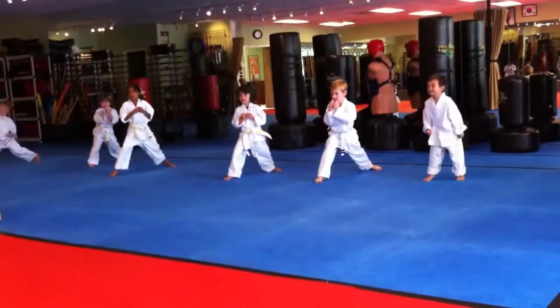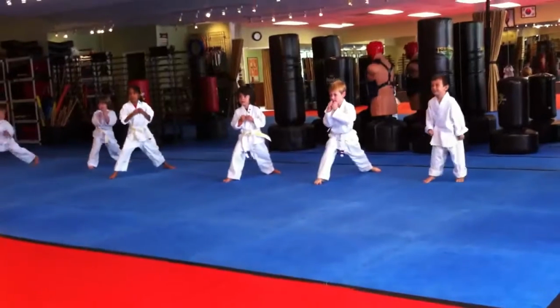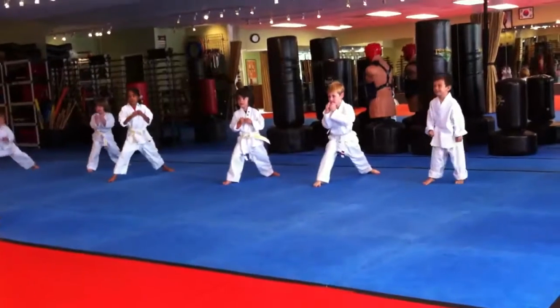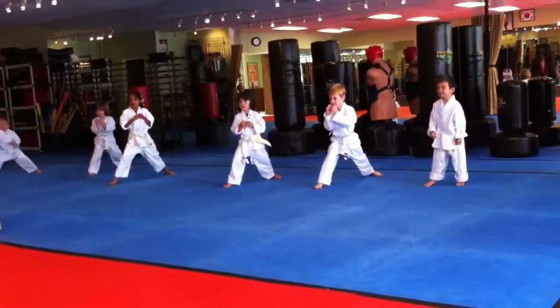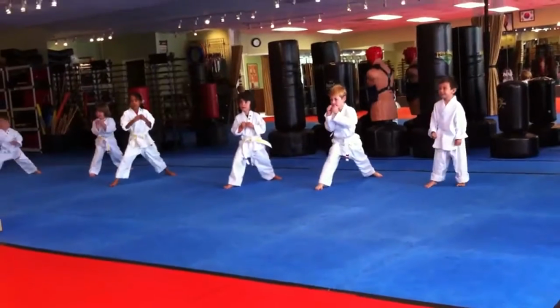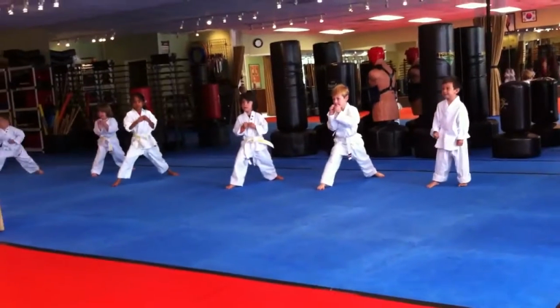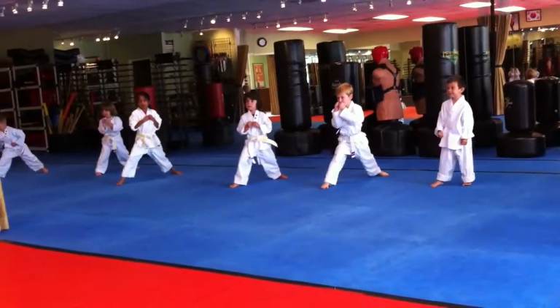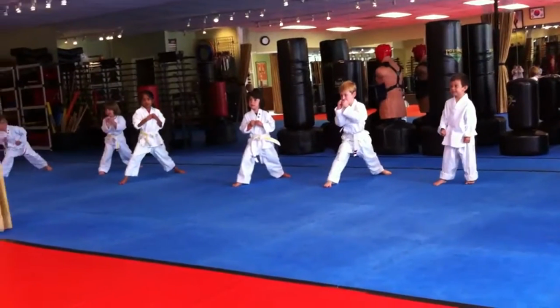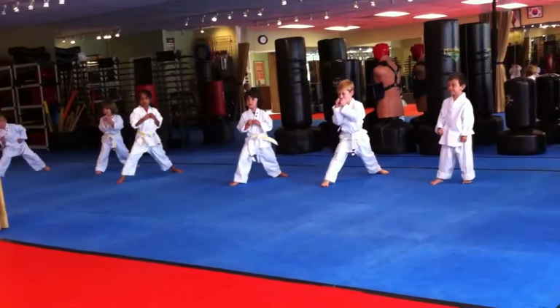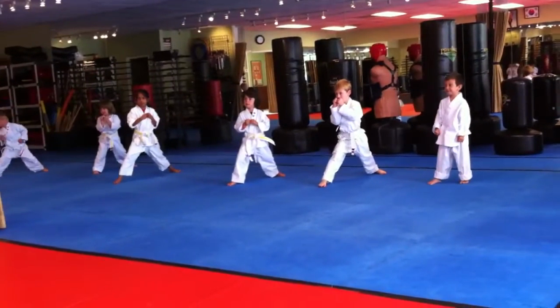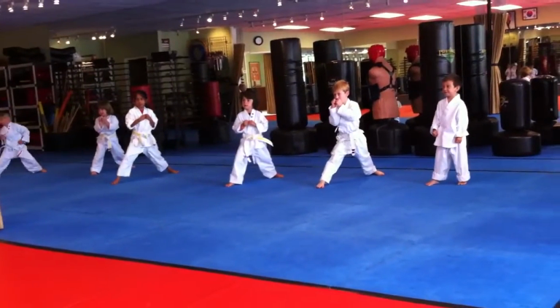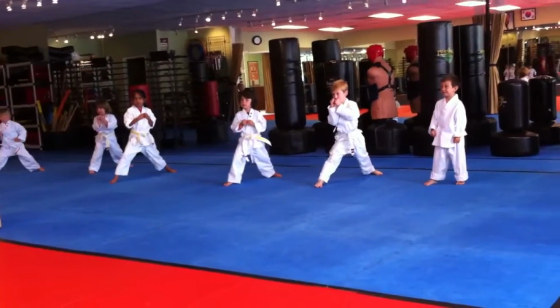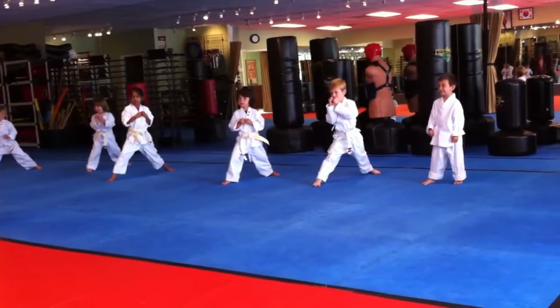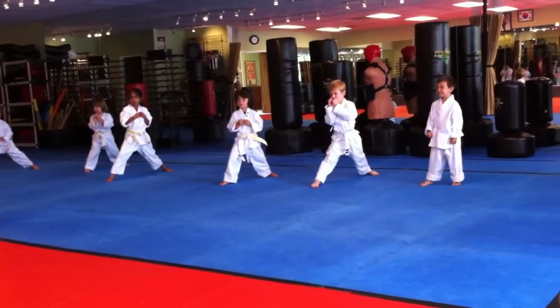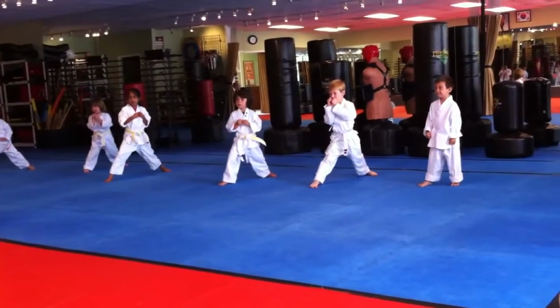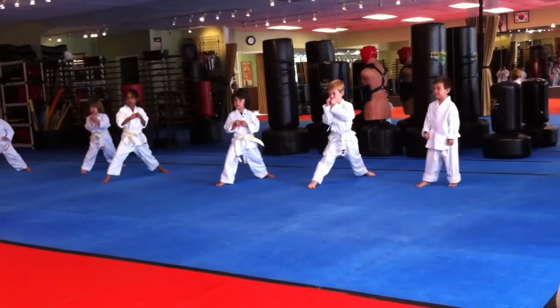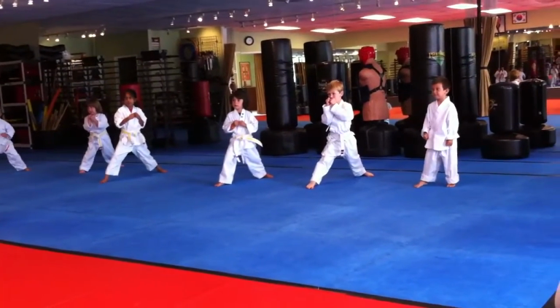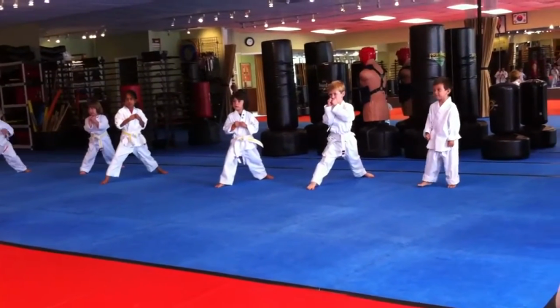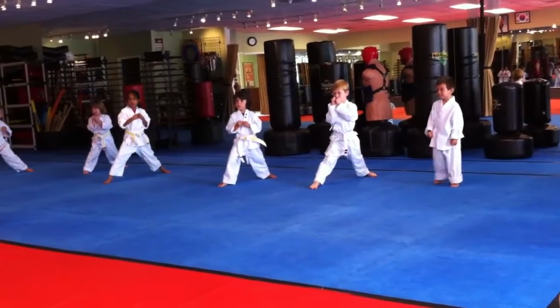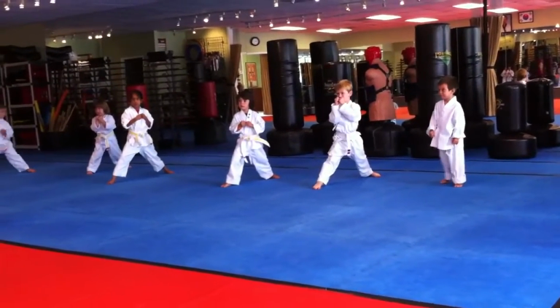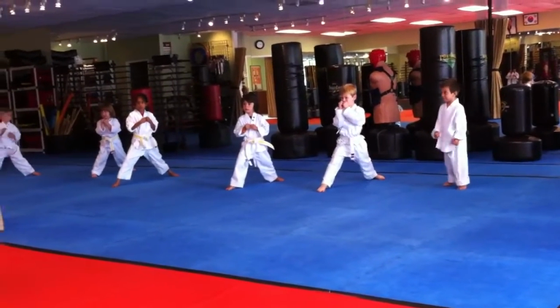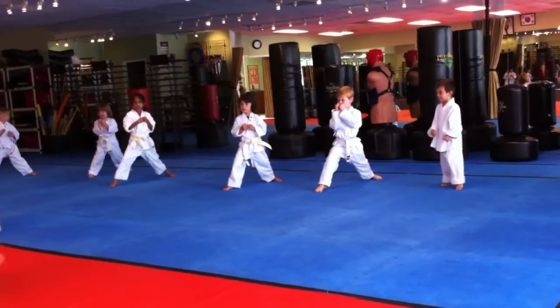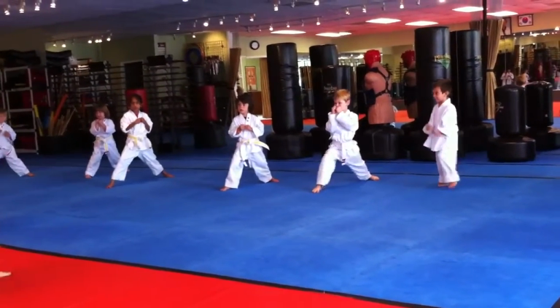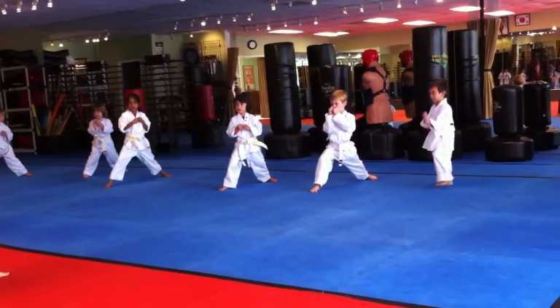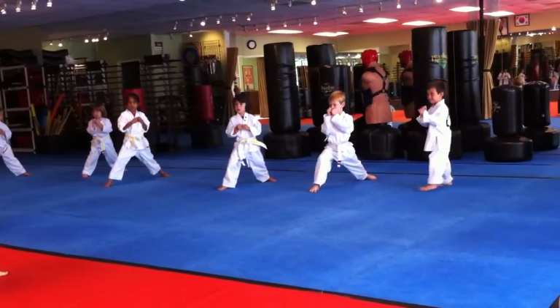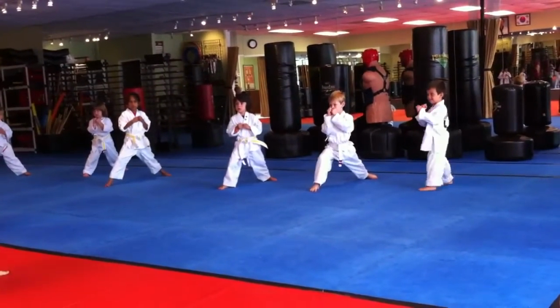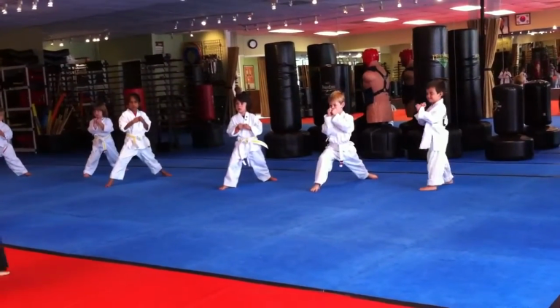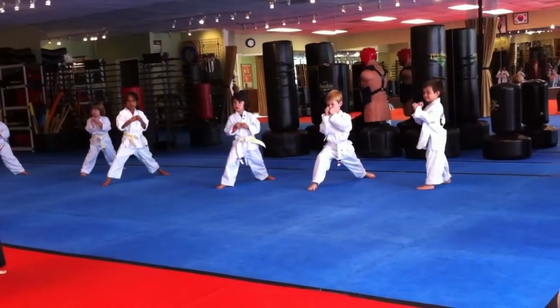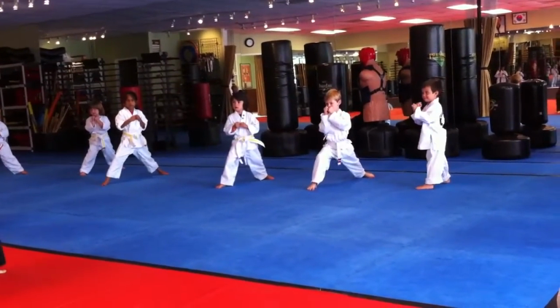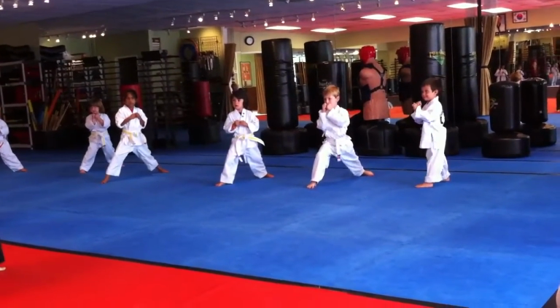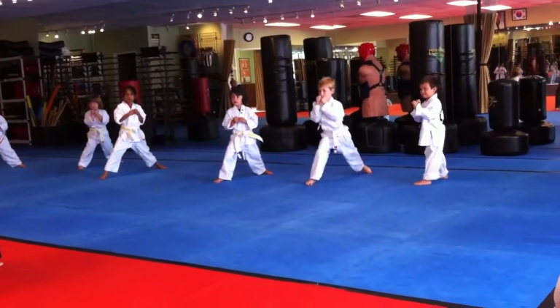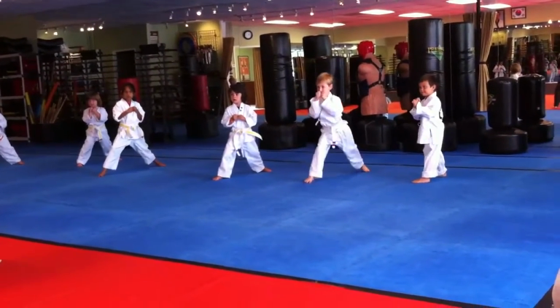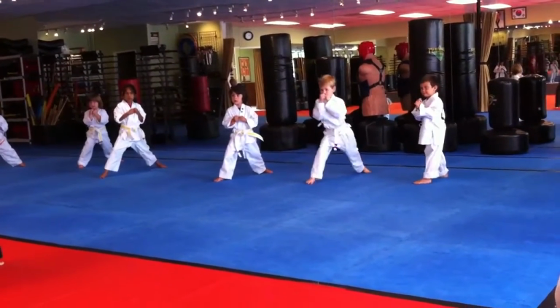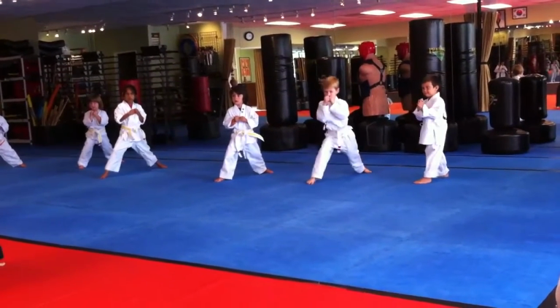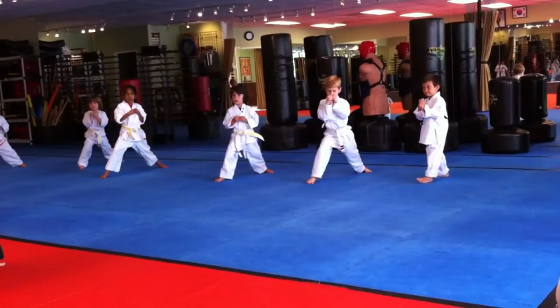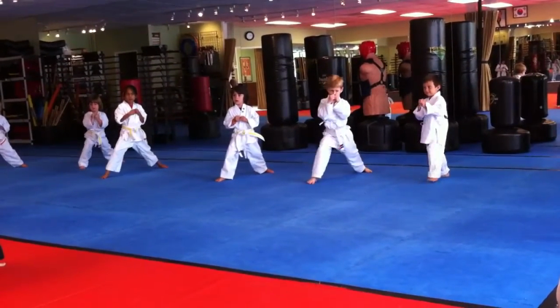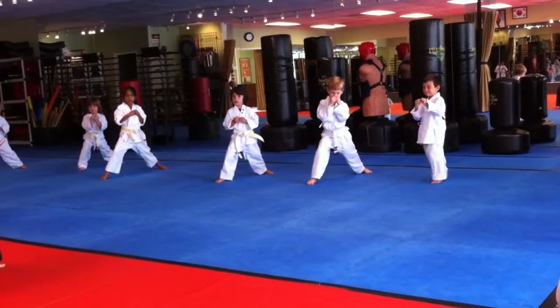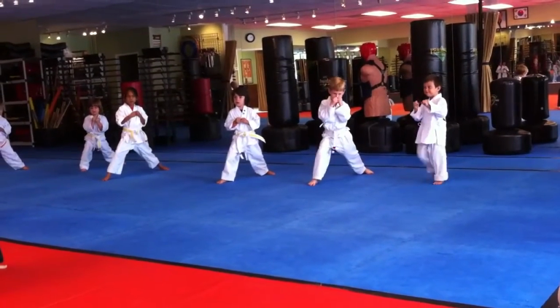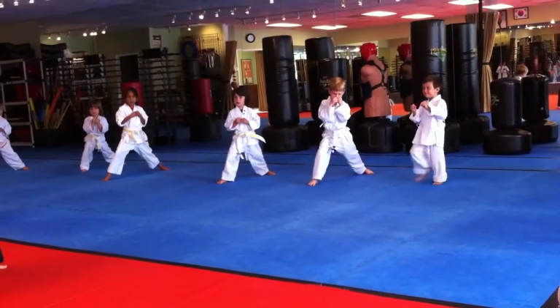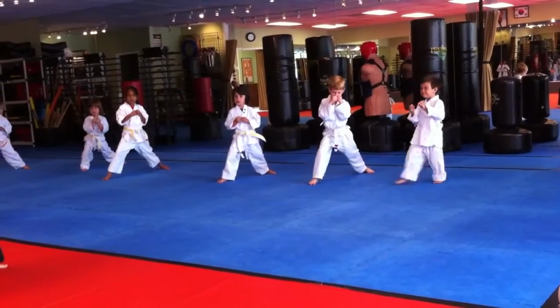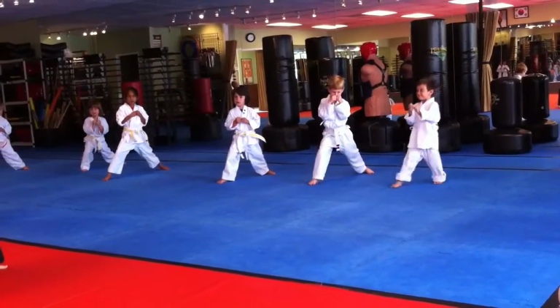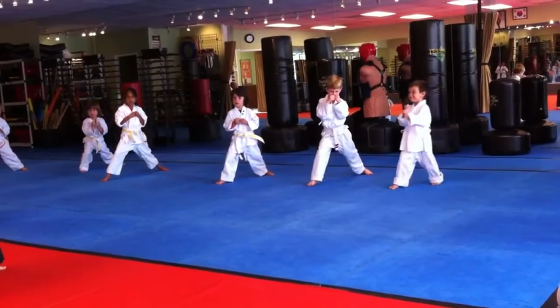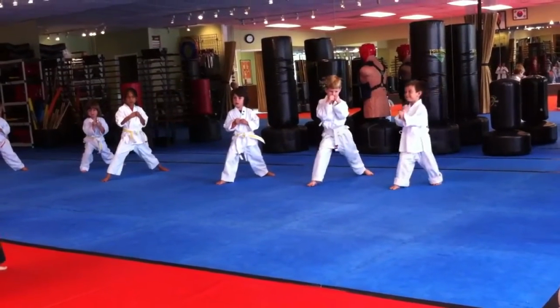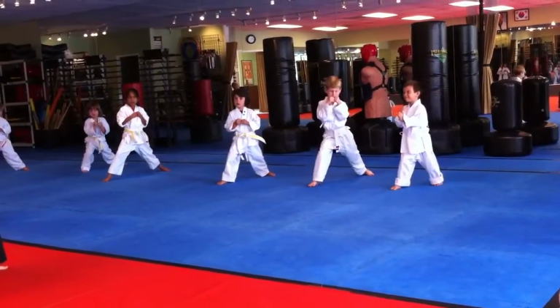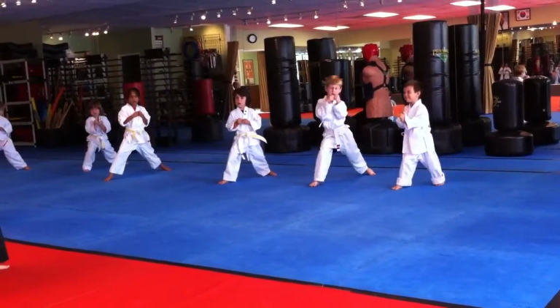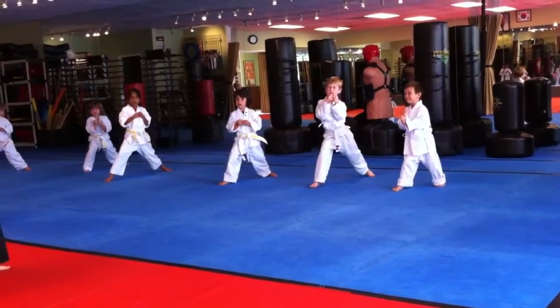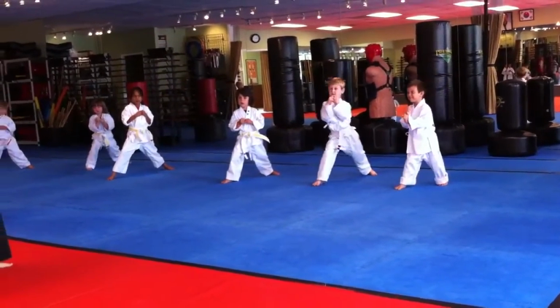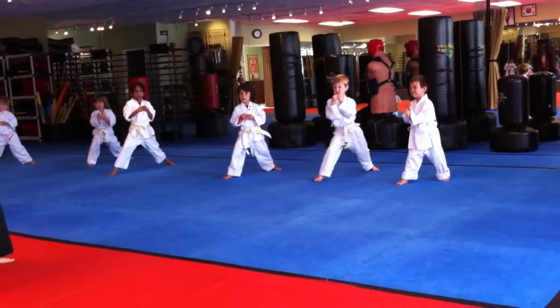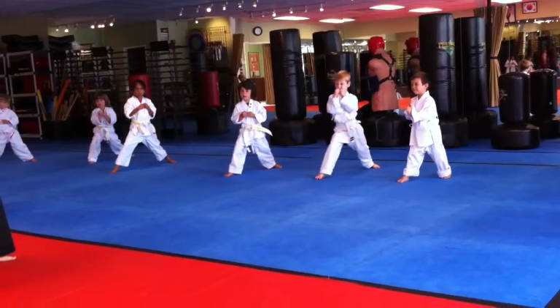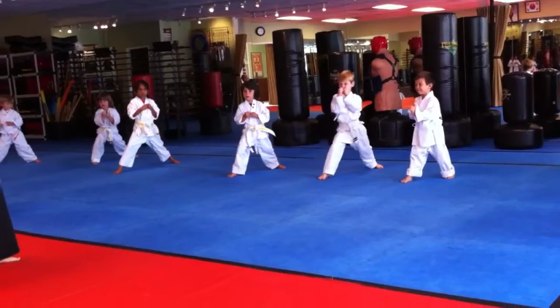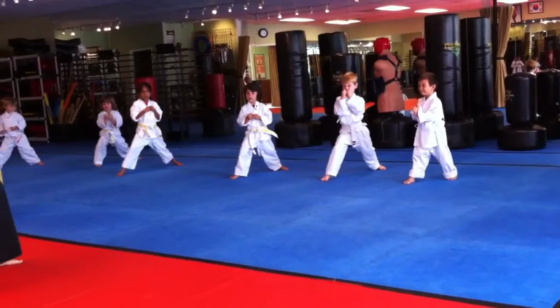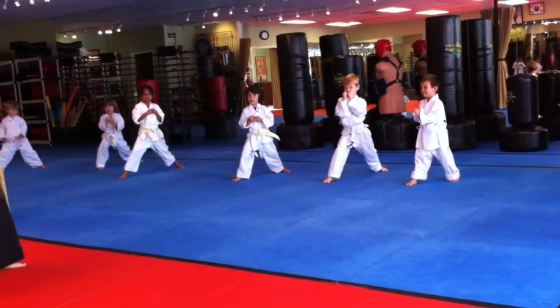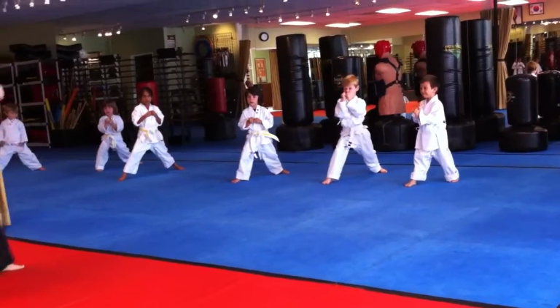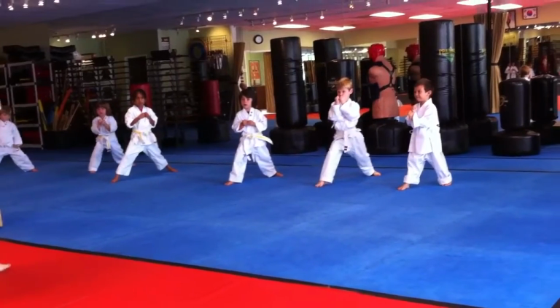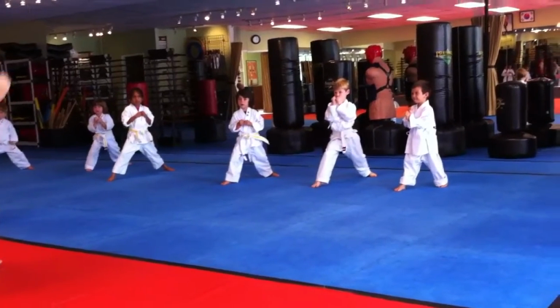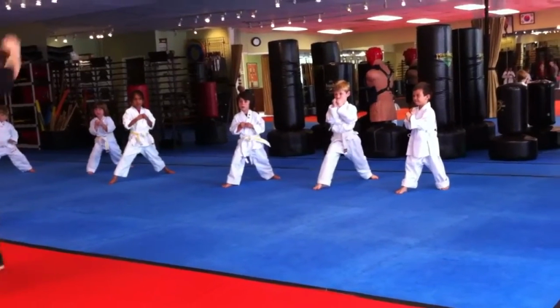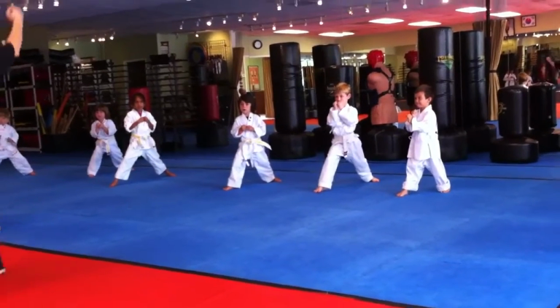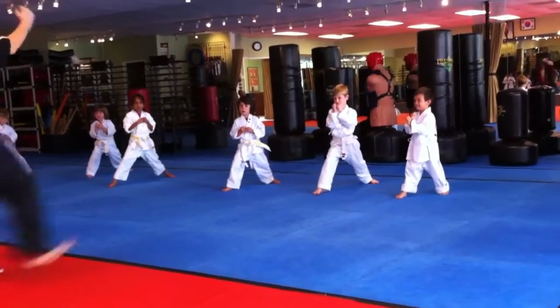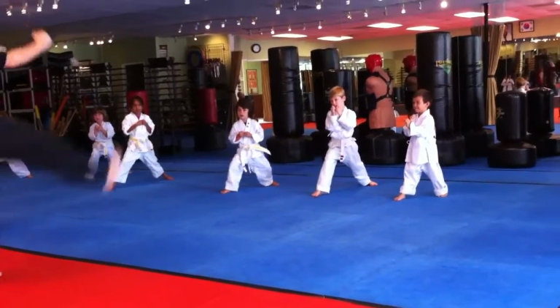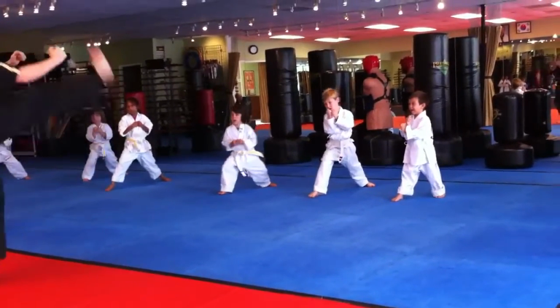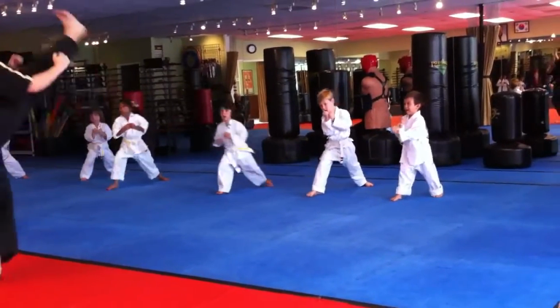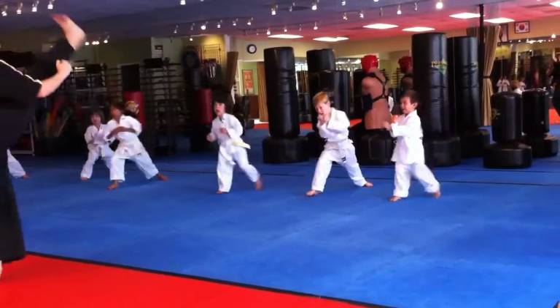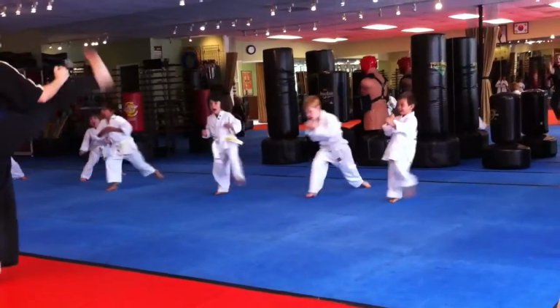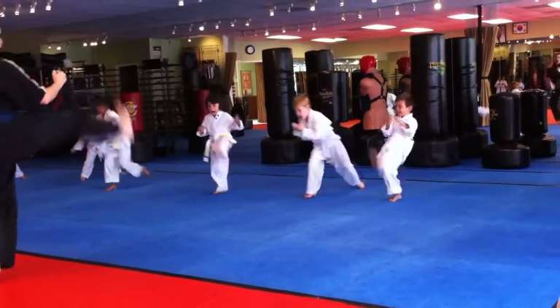Awesome! Stay in a low stance. Switch feet, Kyle. You have the other foot forward. Stay low. Hi-ya!